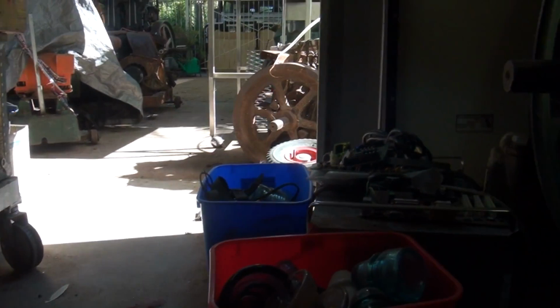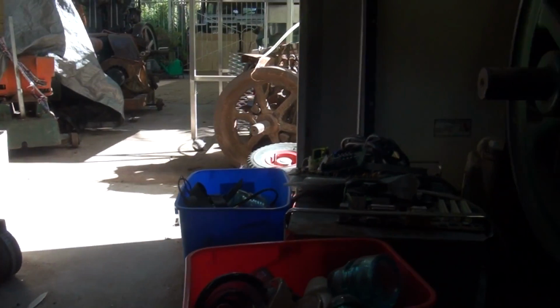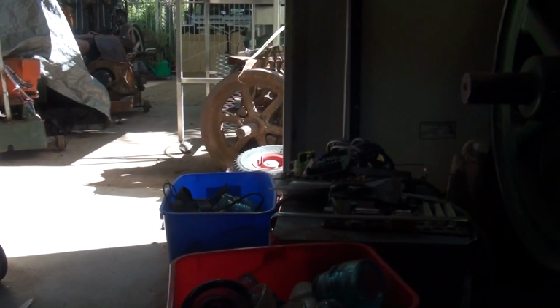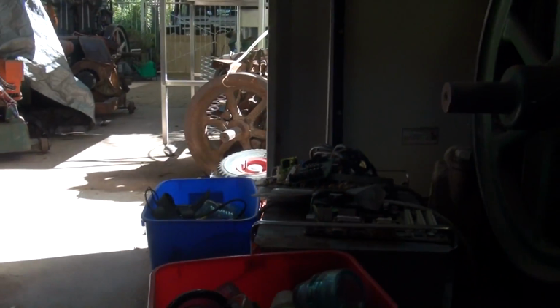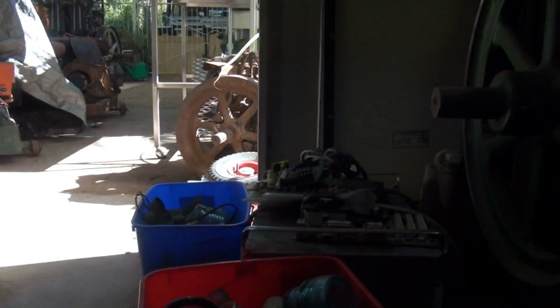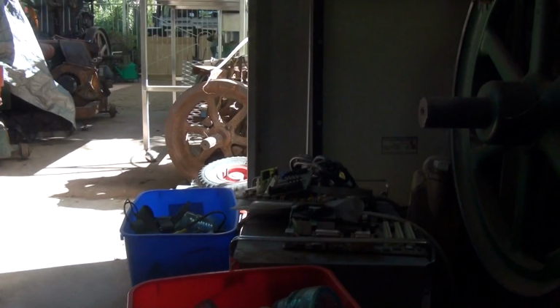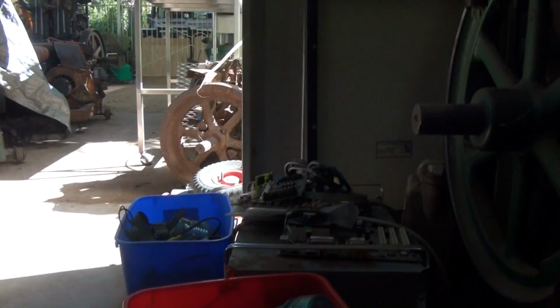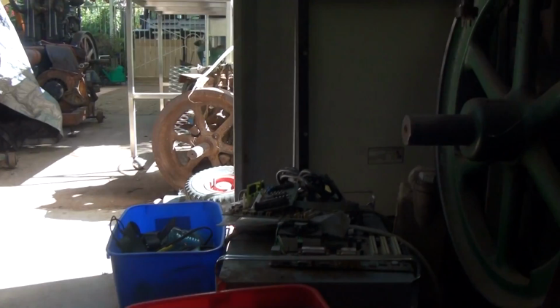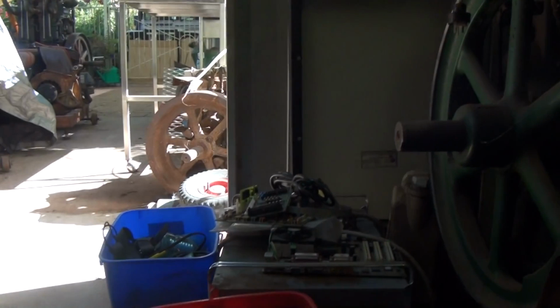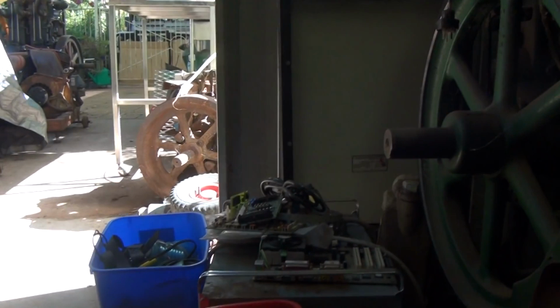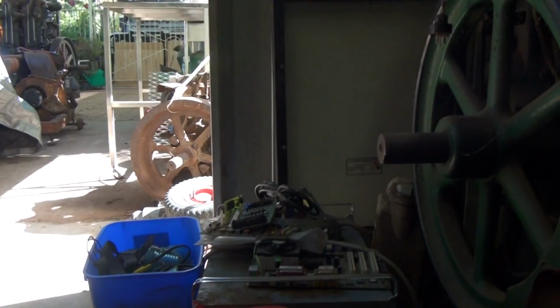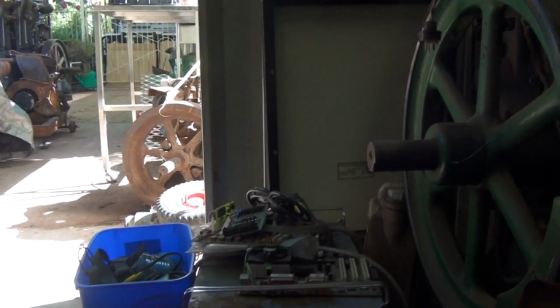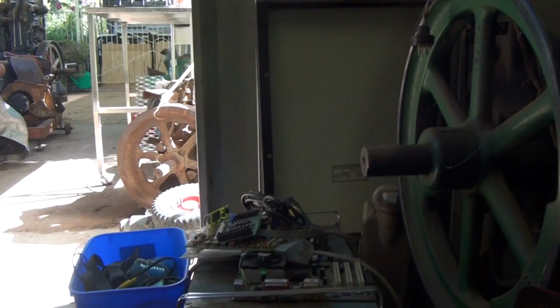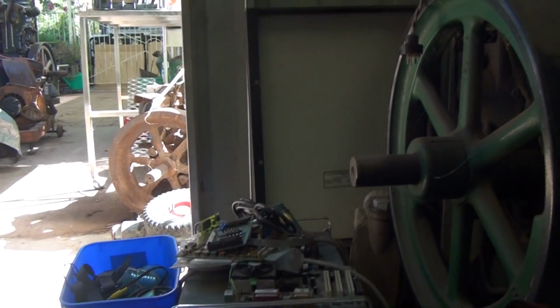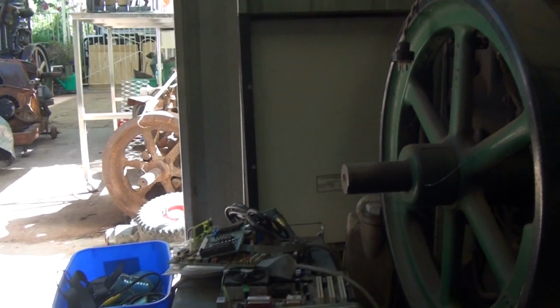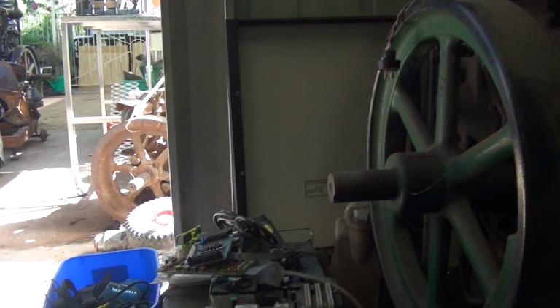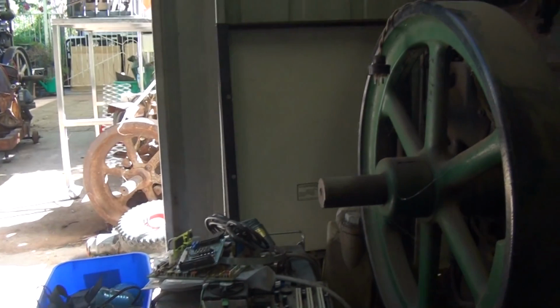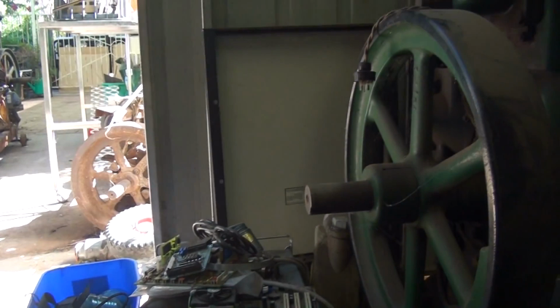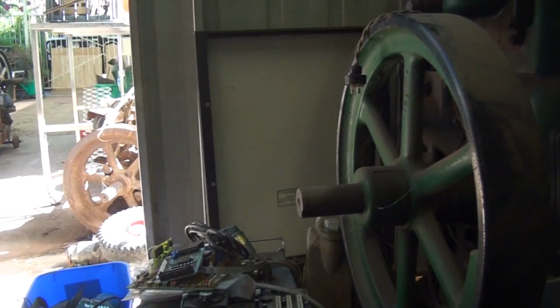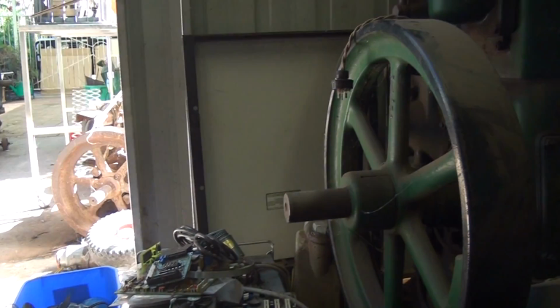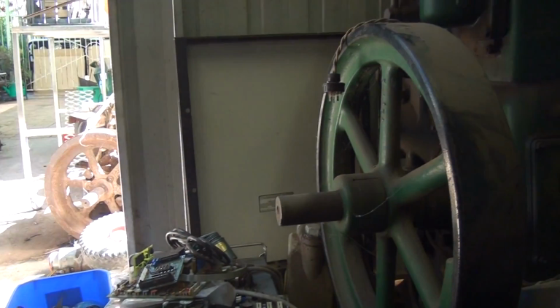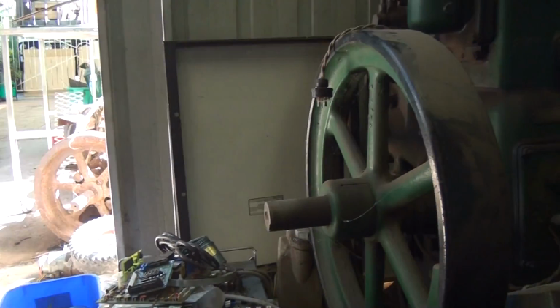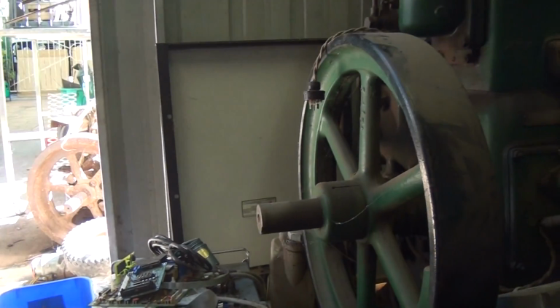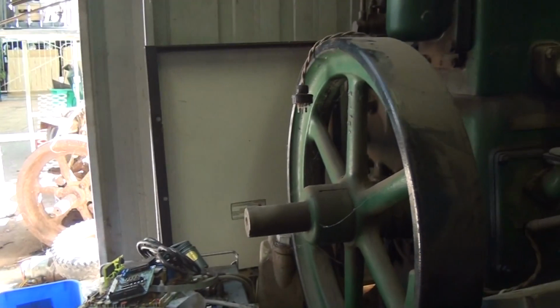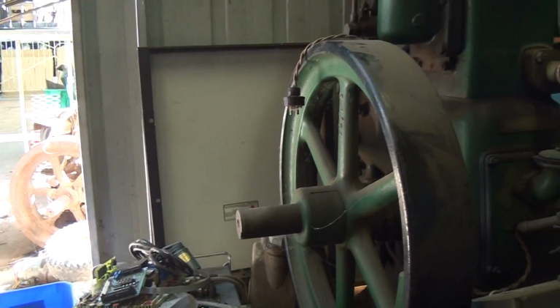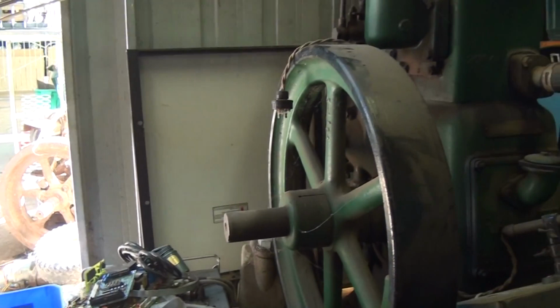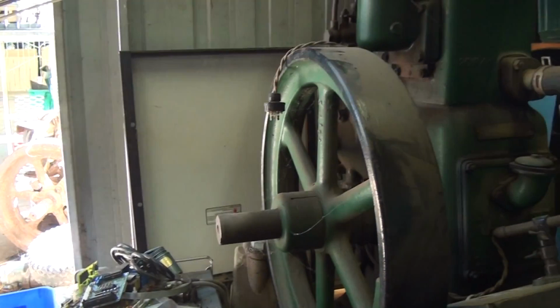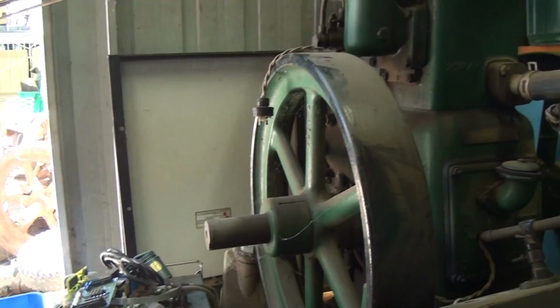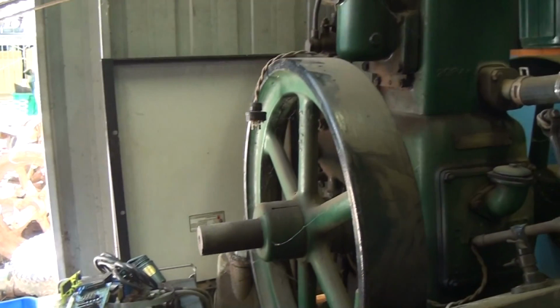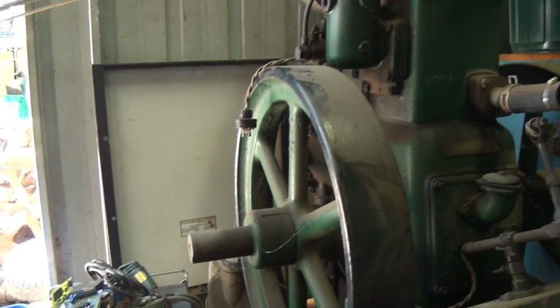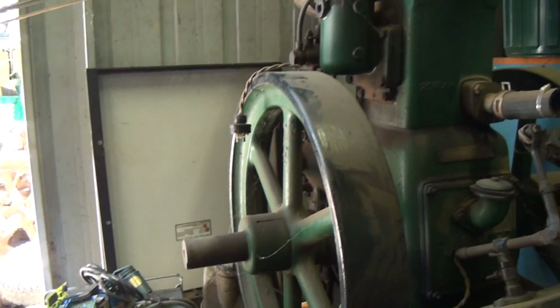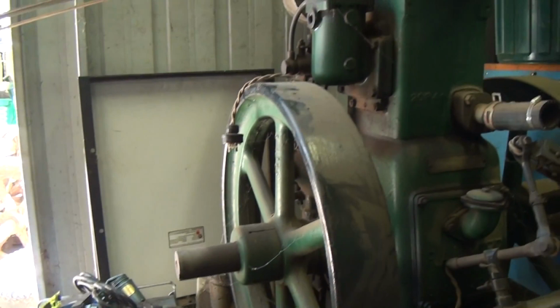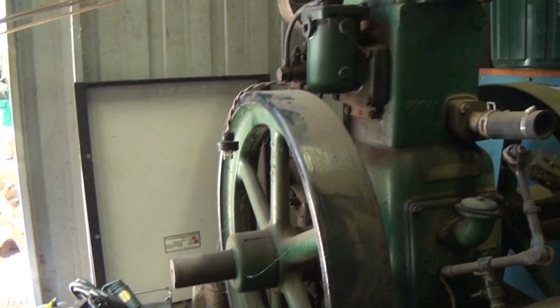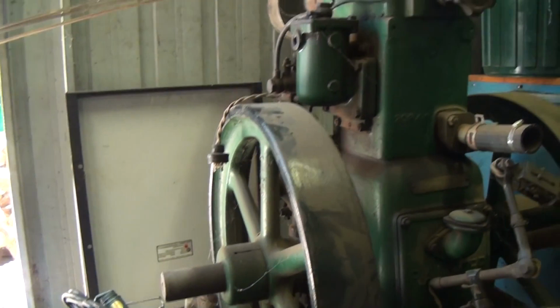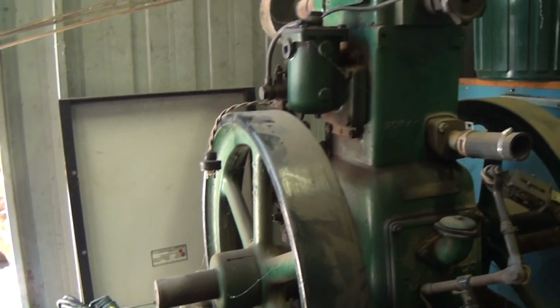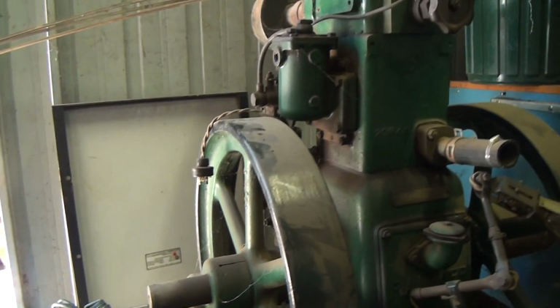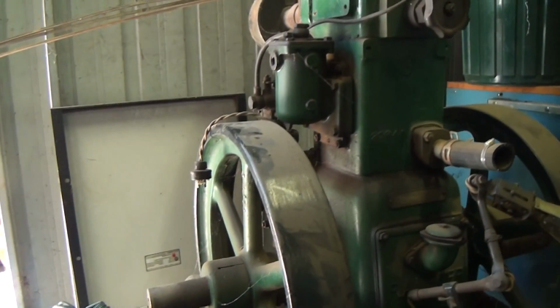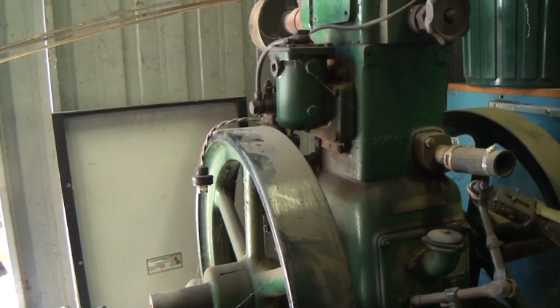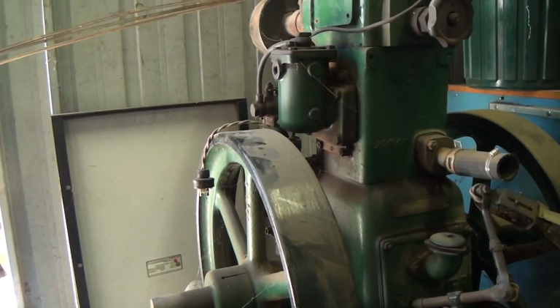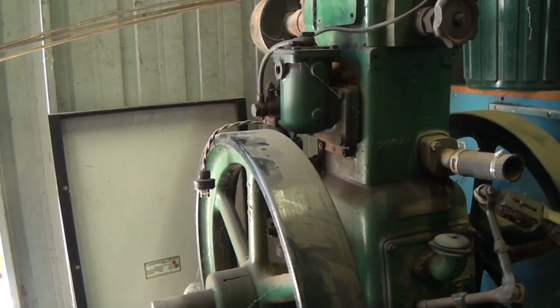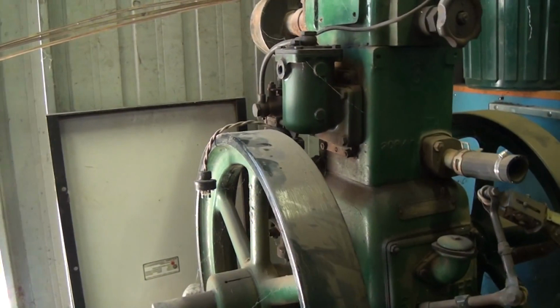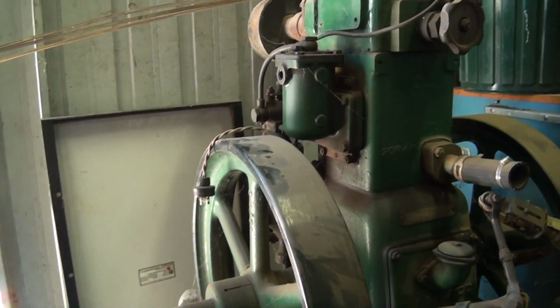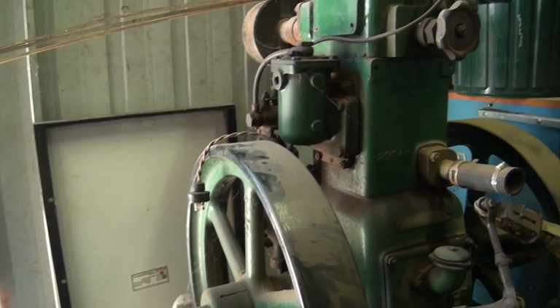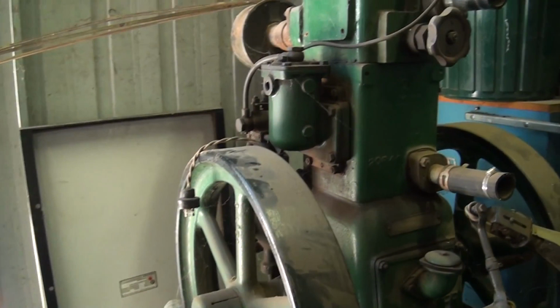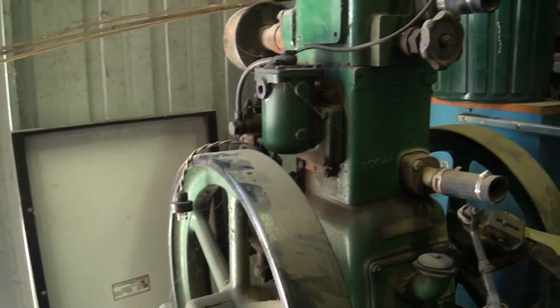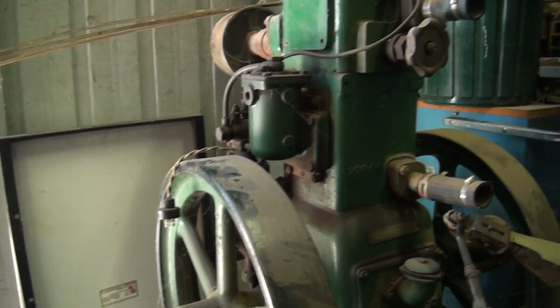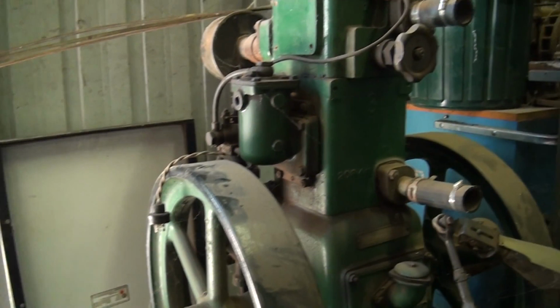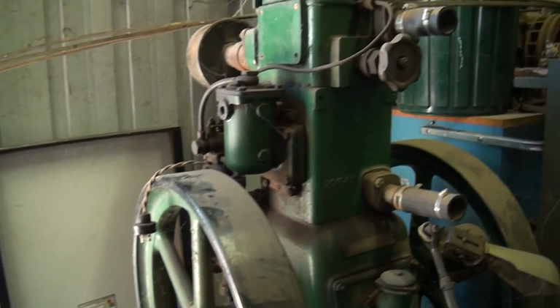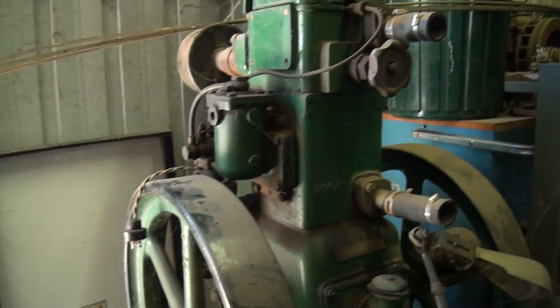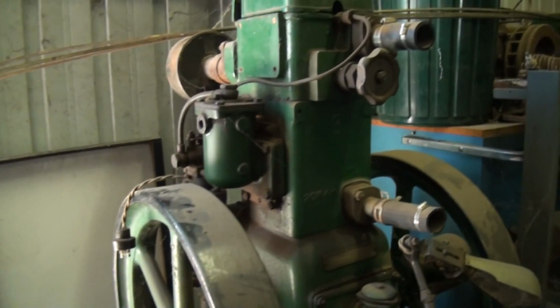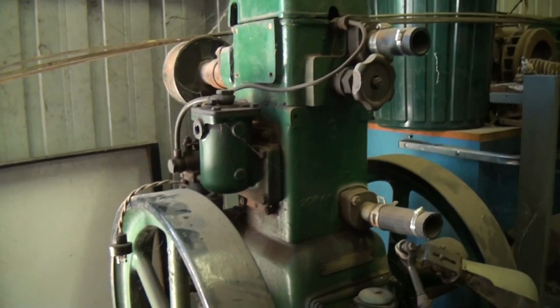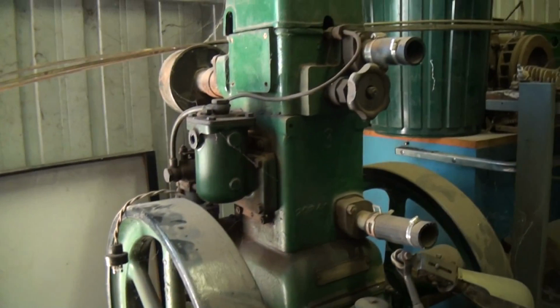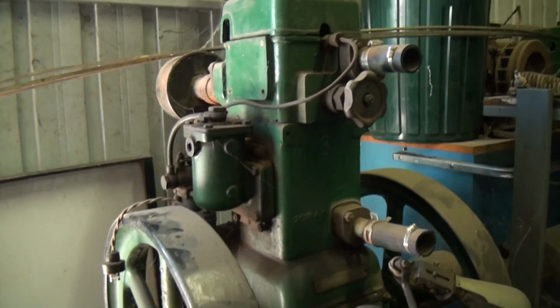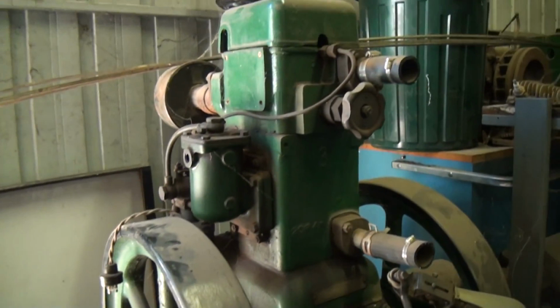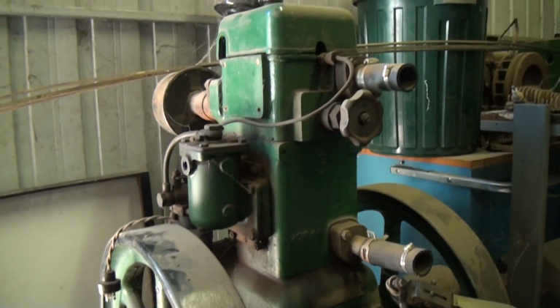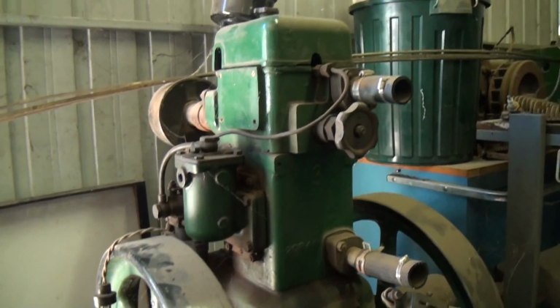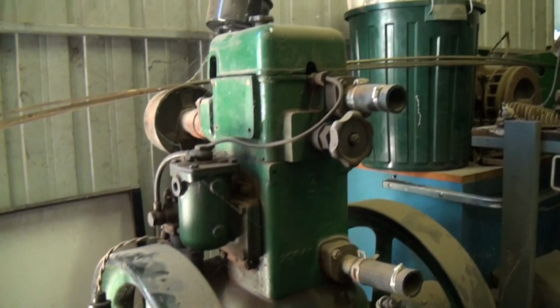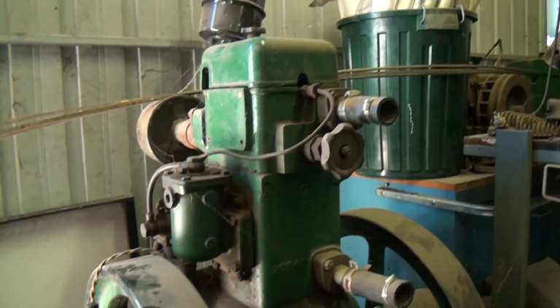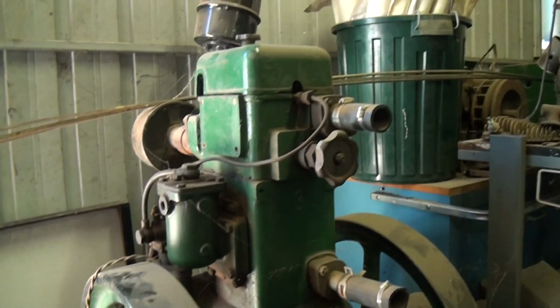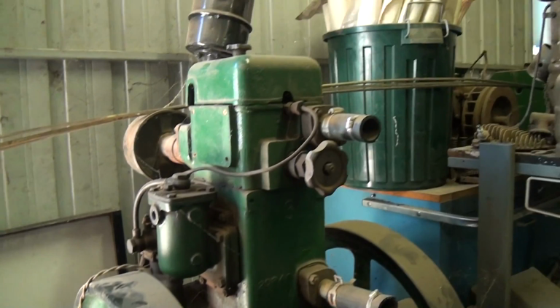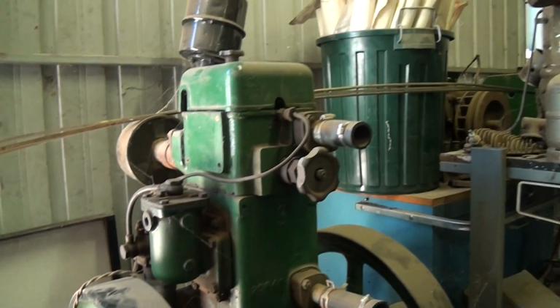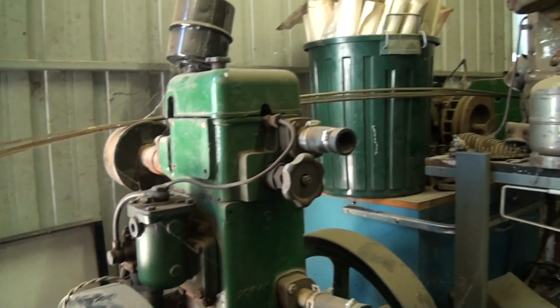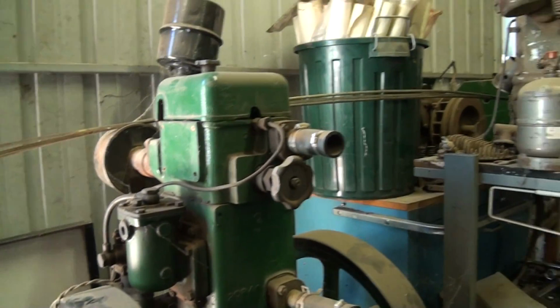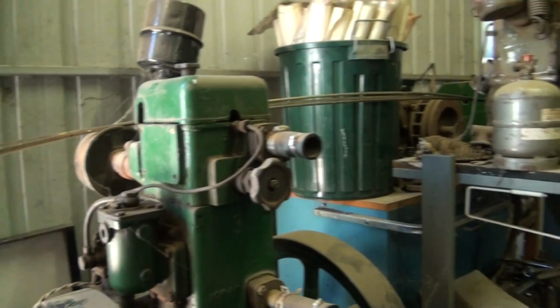G'day you mob! Just thought I'd have a look around my shed at a few of the latest projects that I've got on the go at the moment.